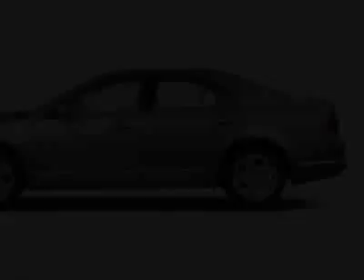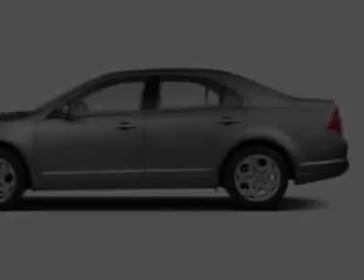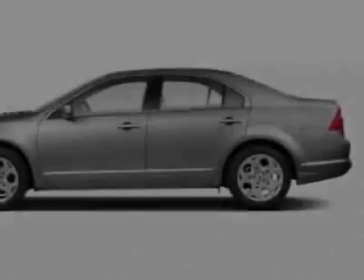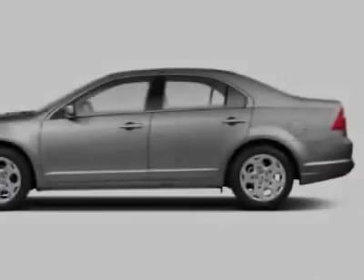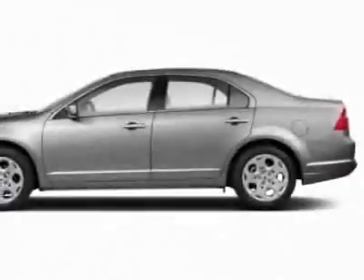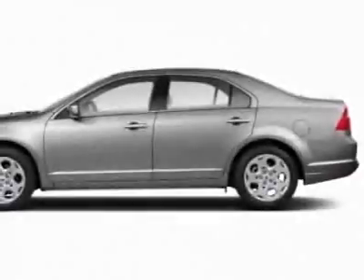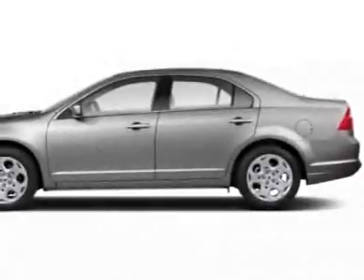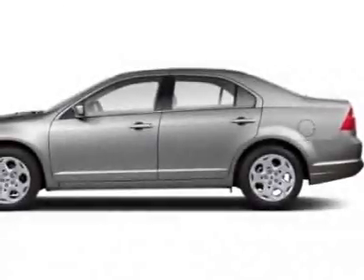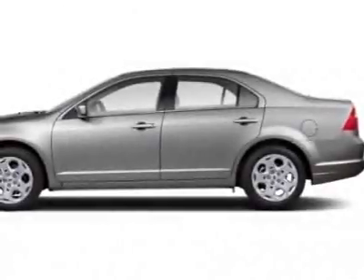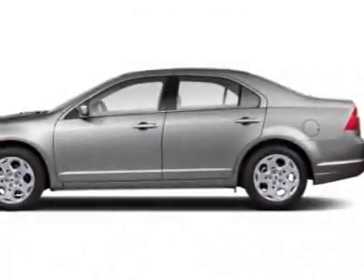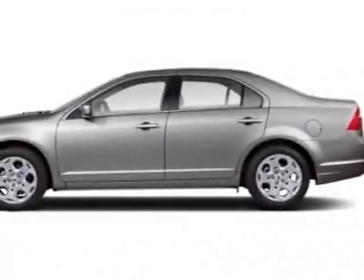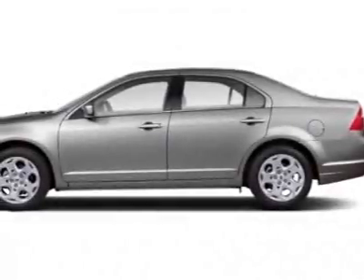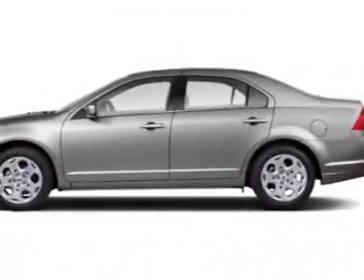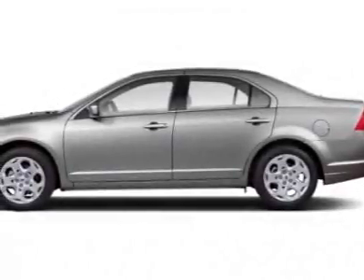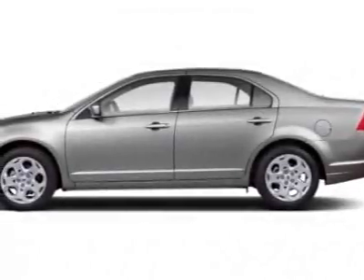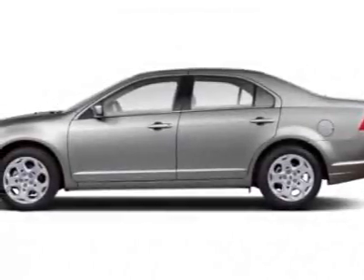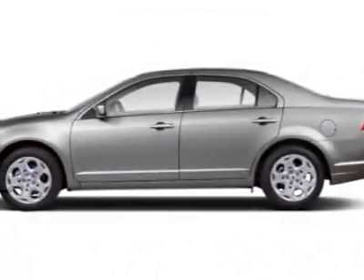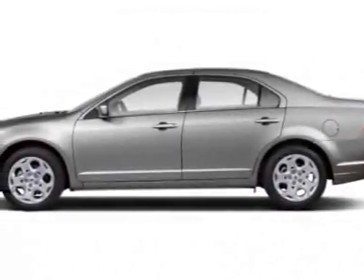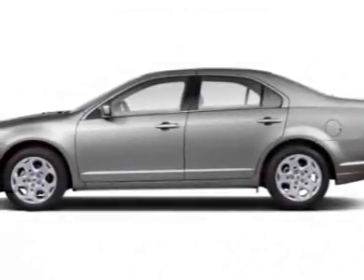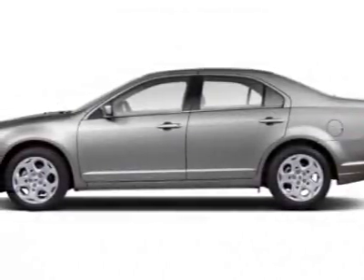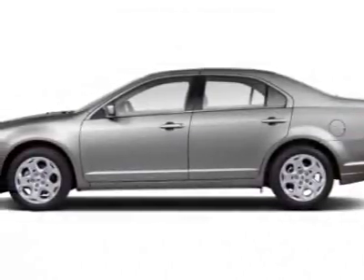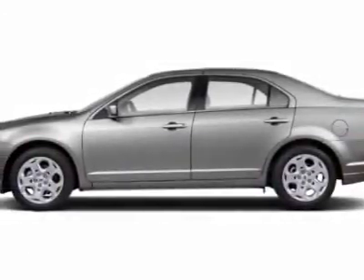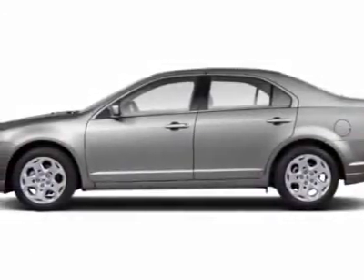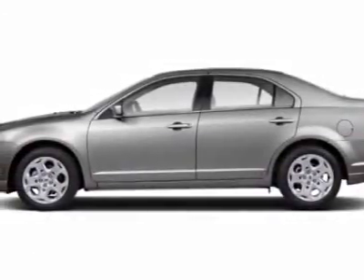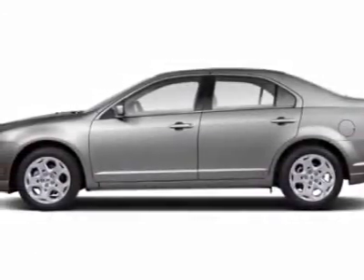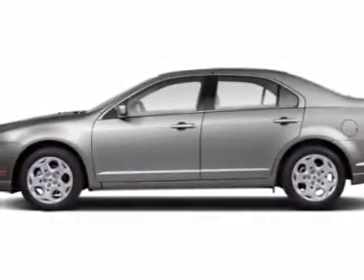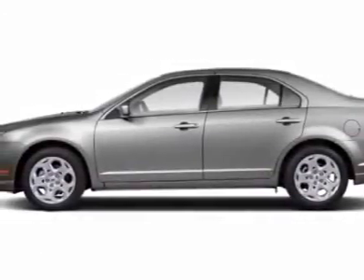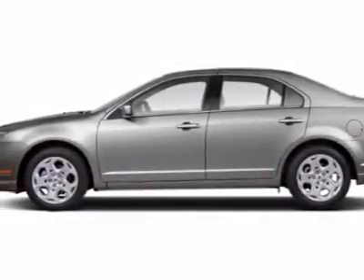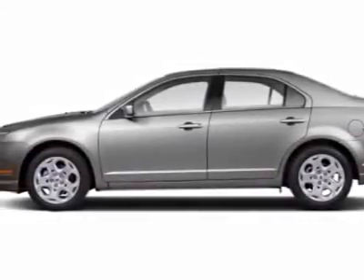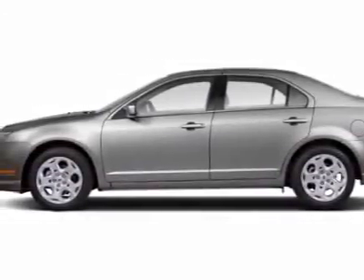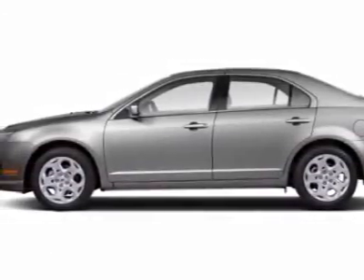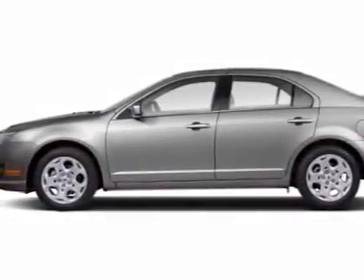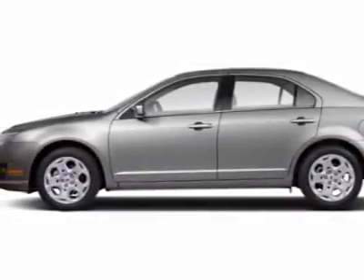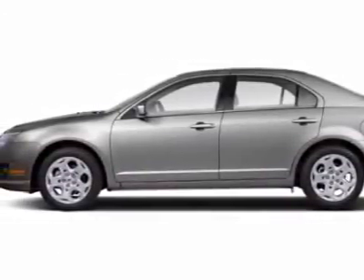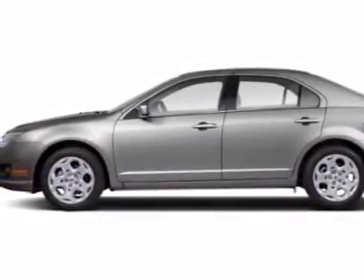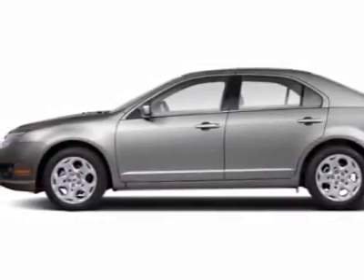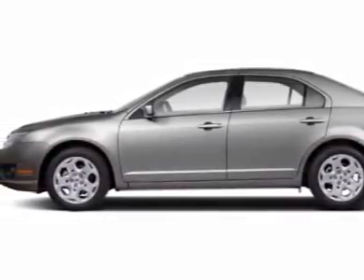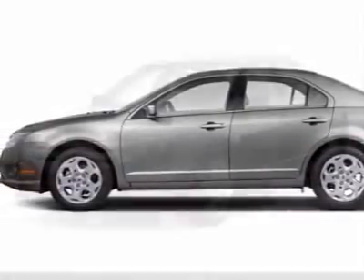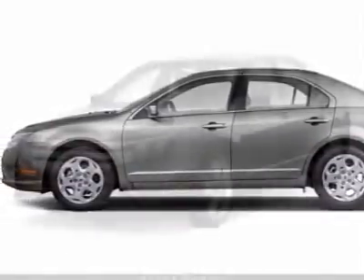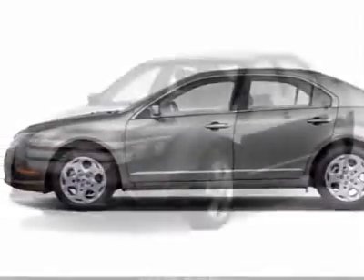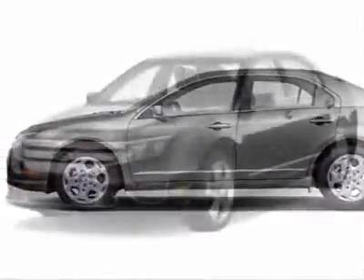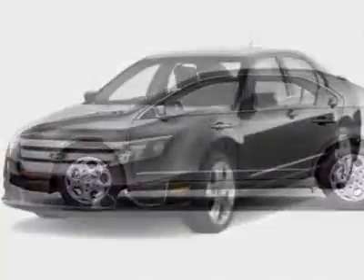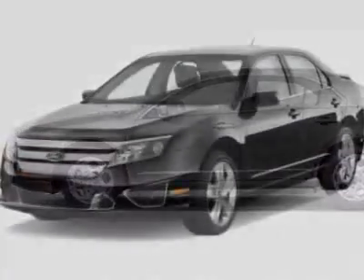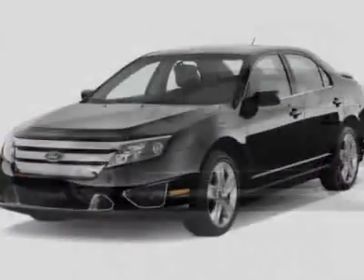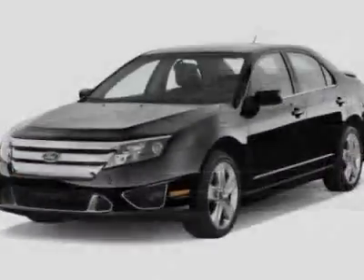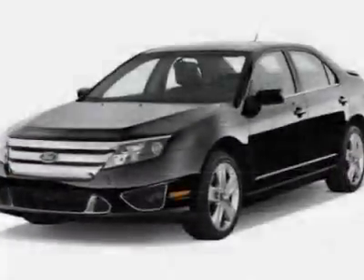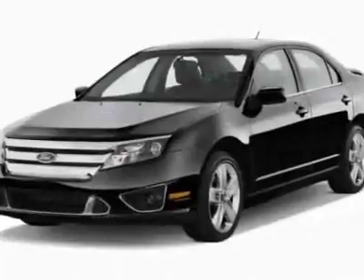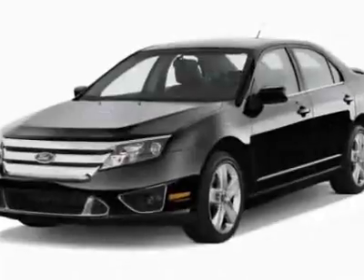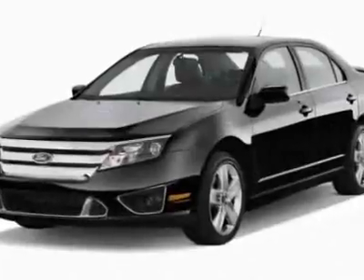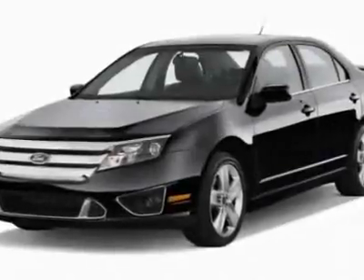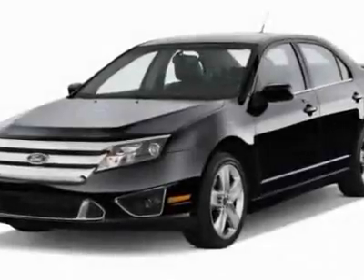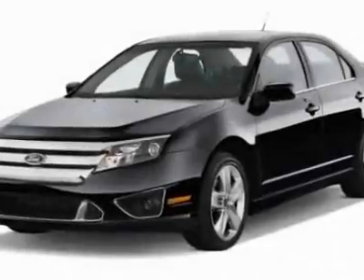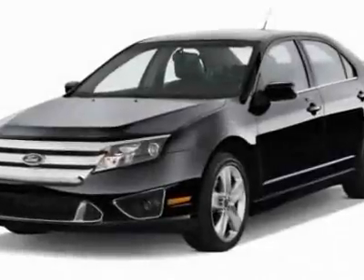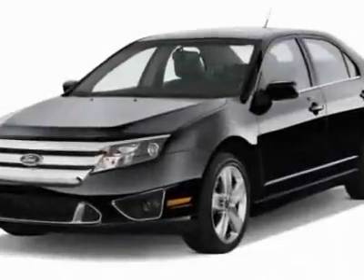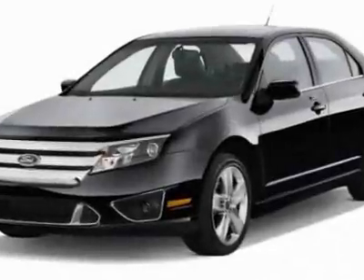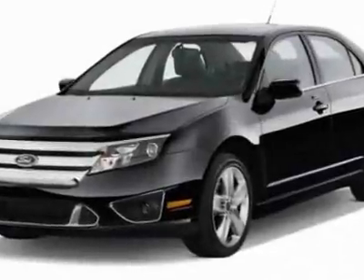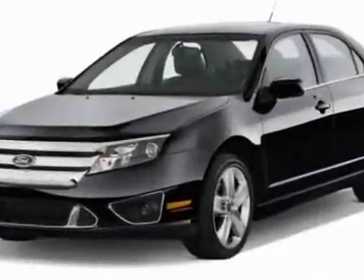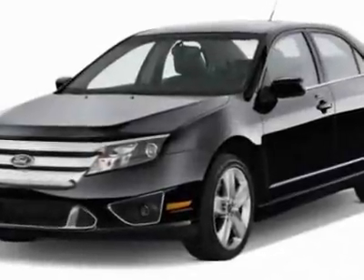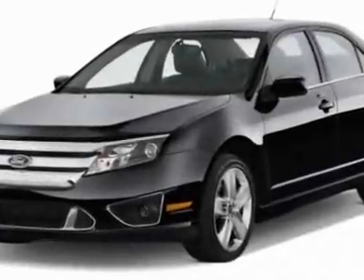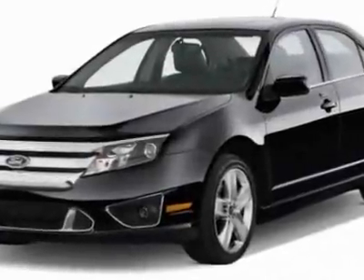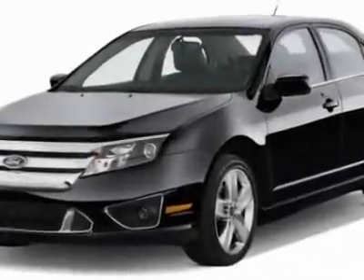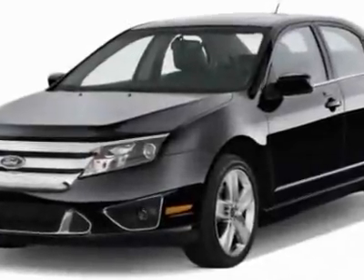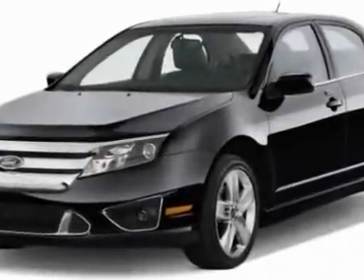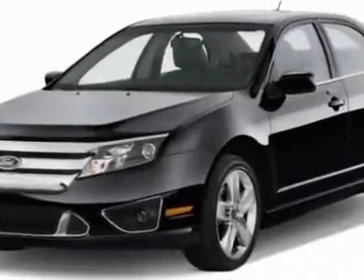Check out this new 2012 Ford Fusion. For your protection, this vehicle has a full factory warranty.